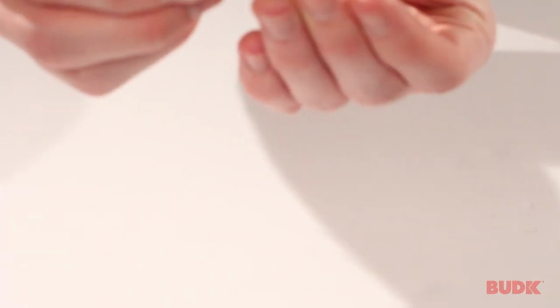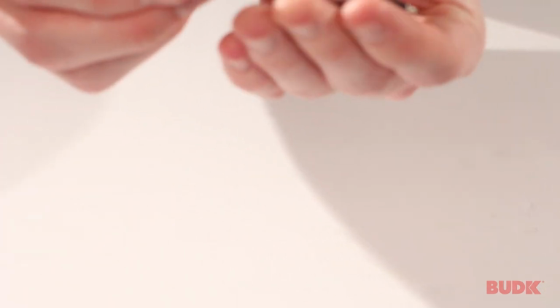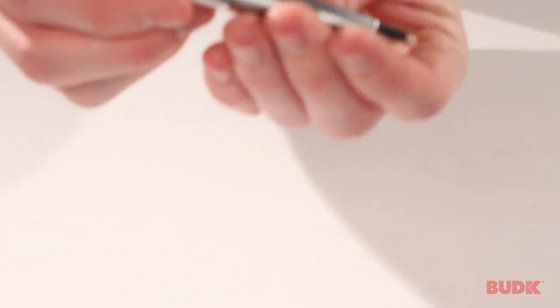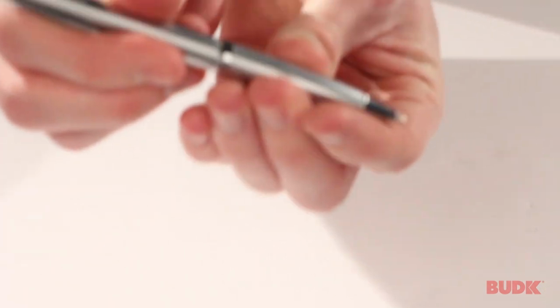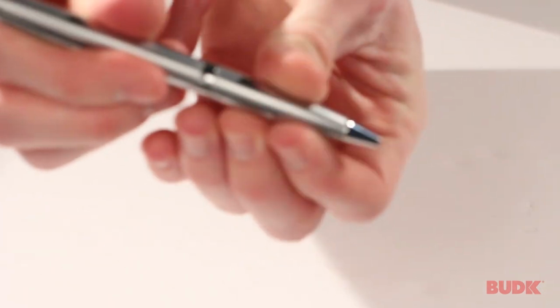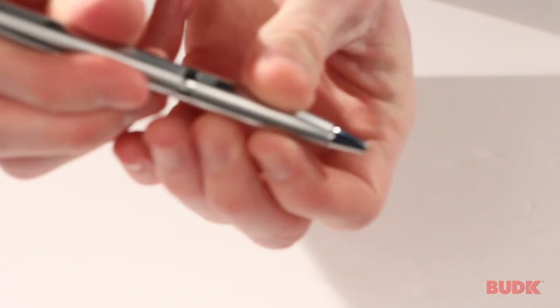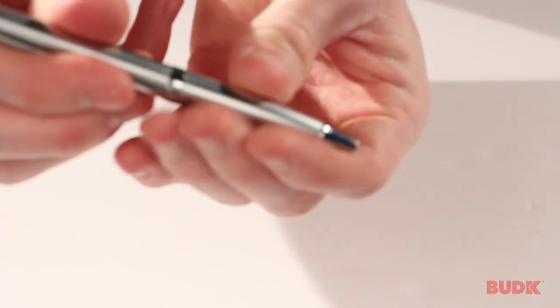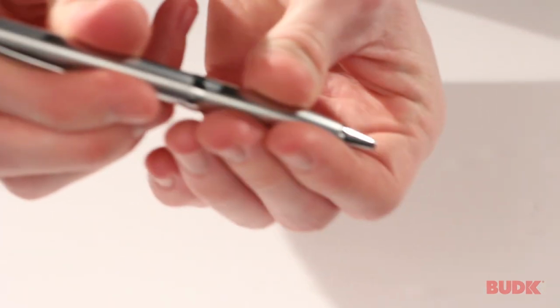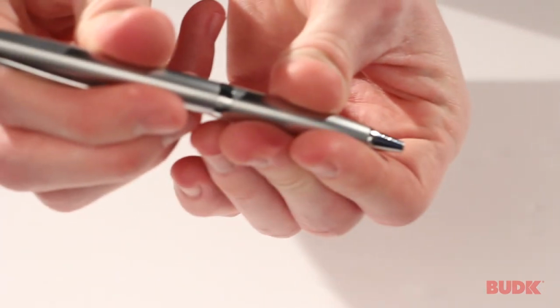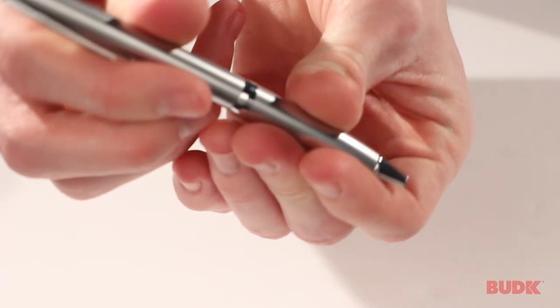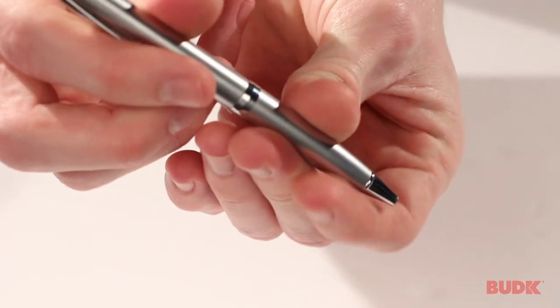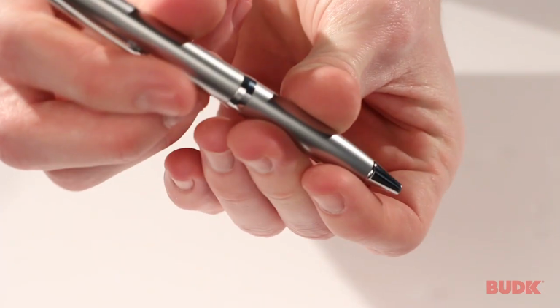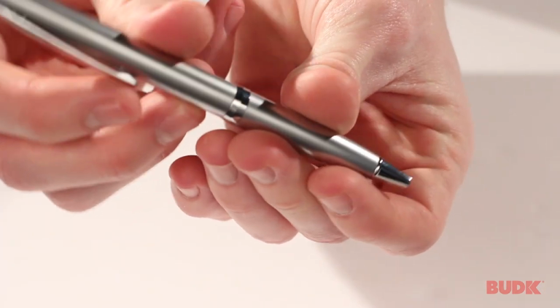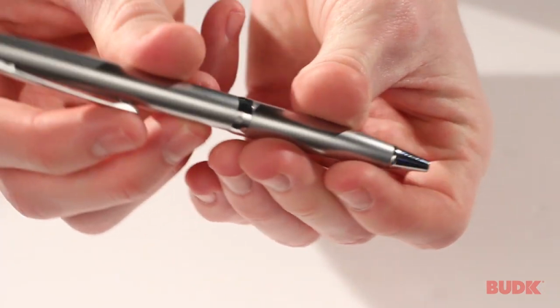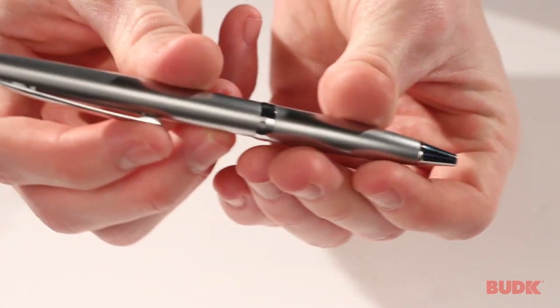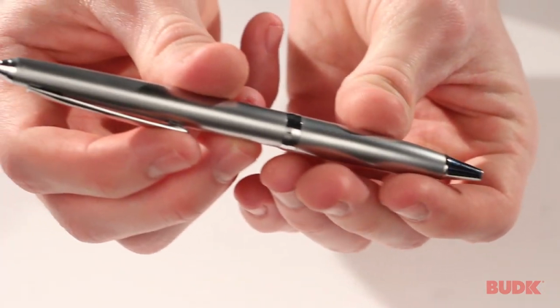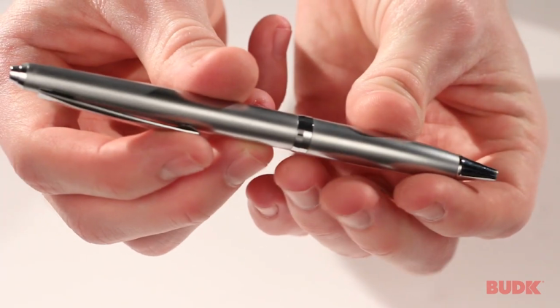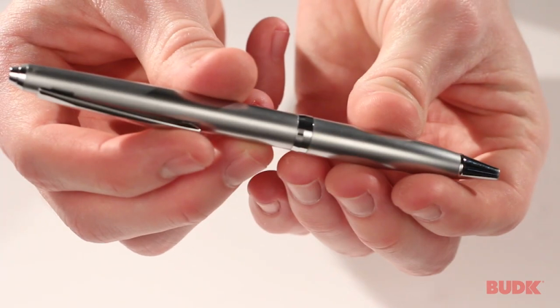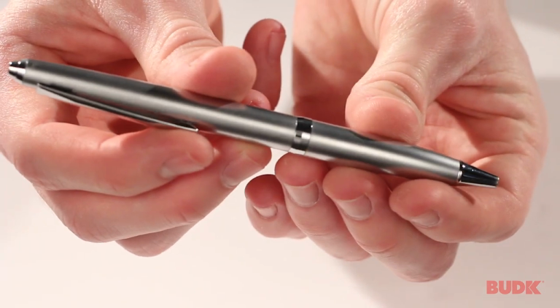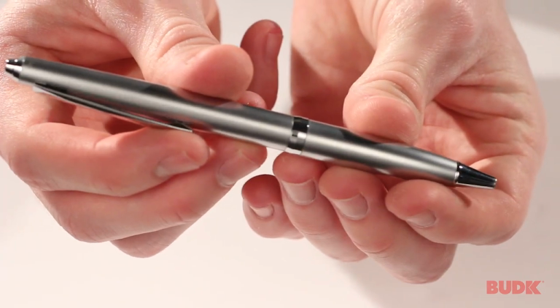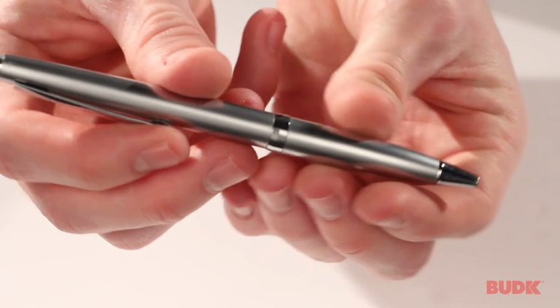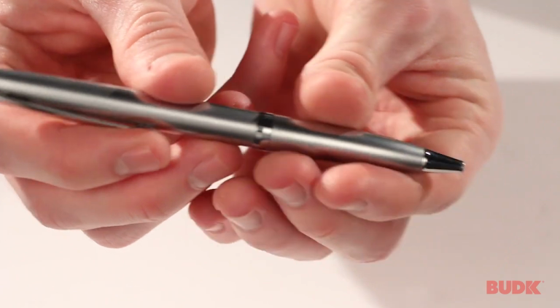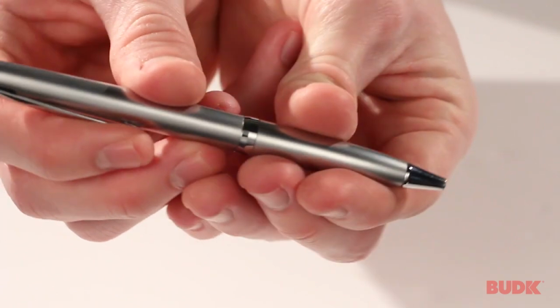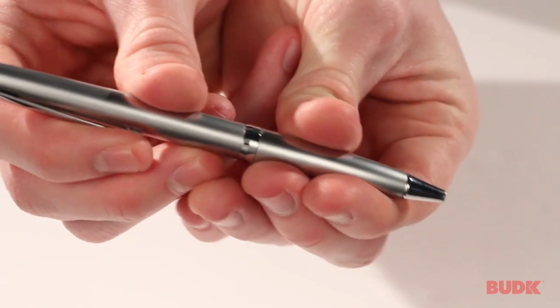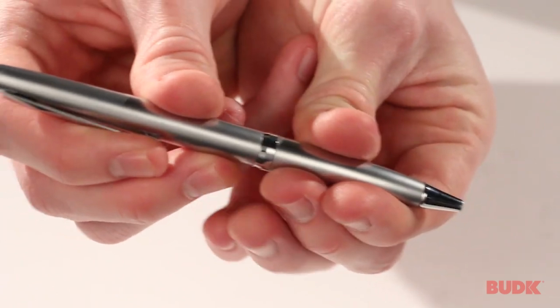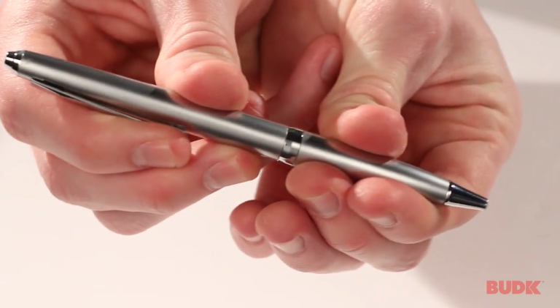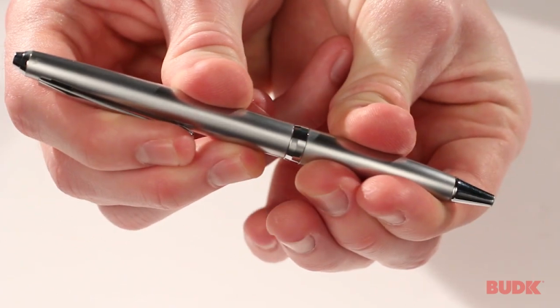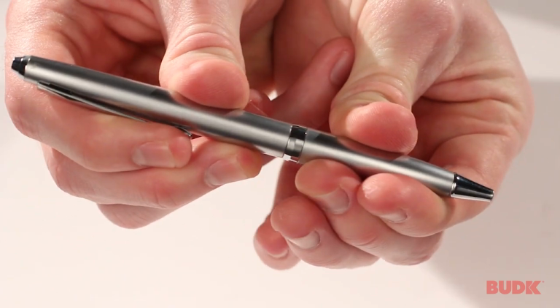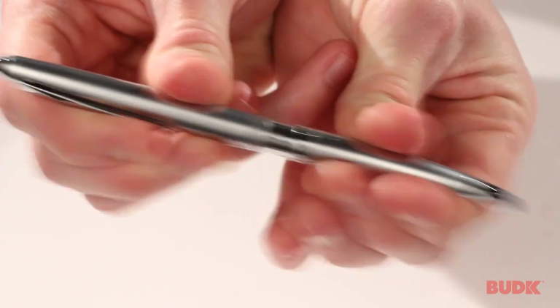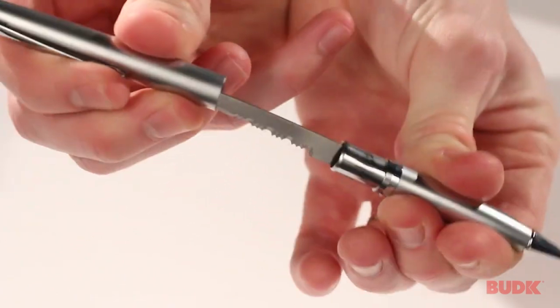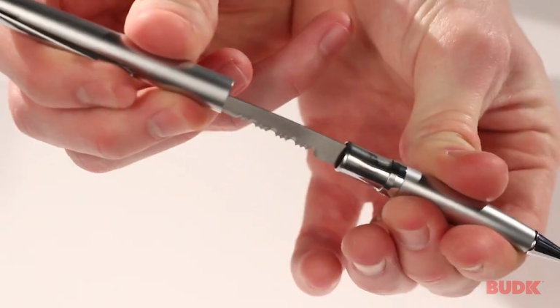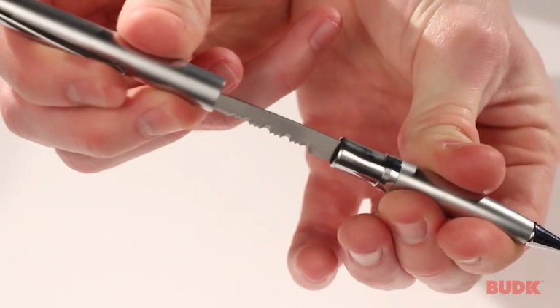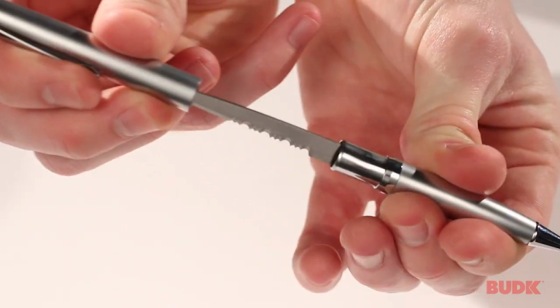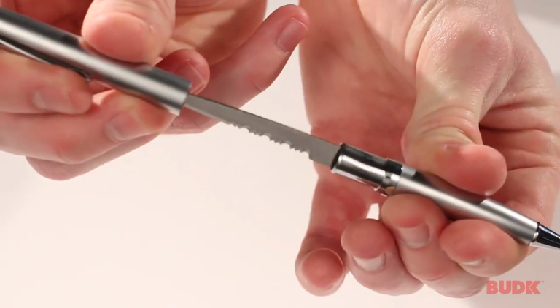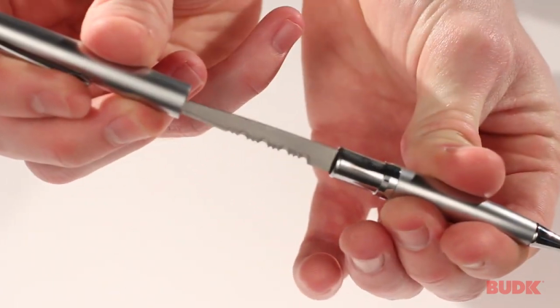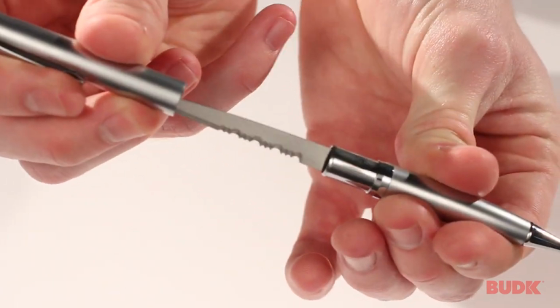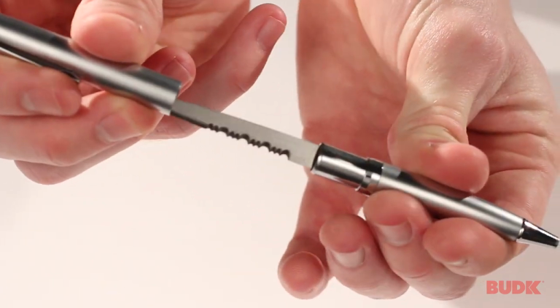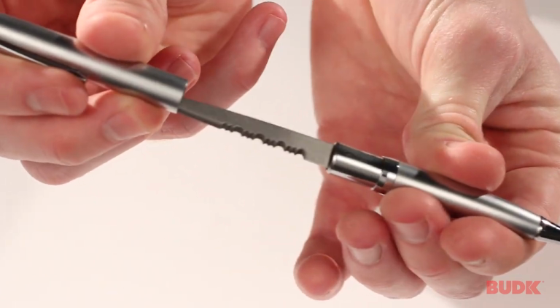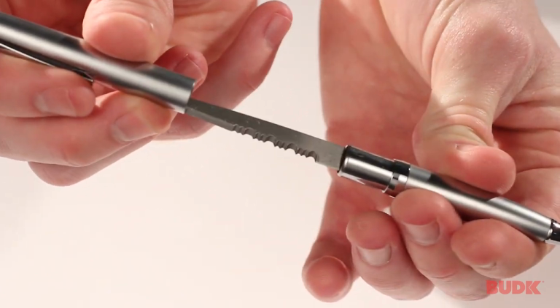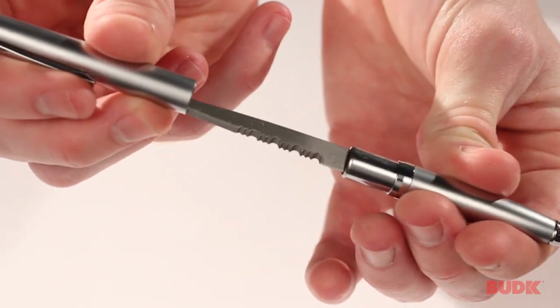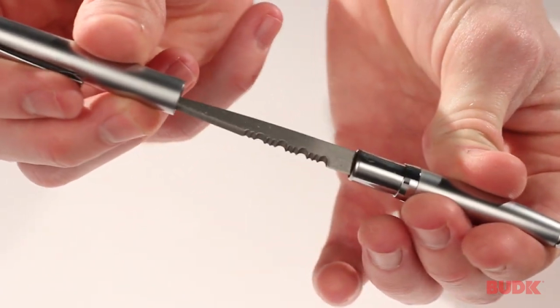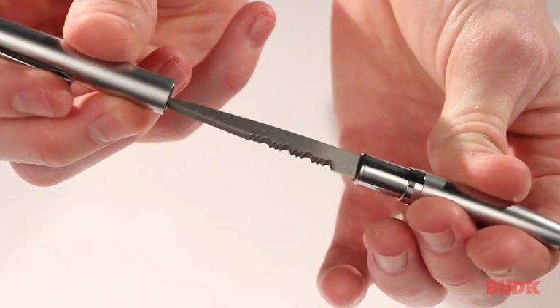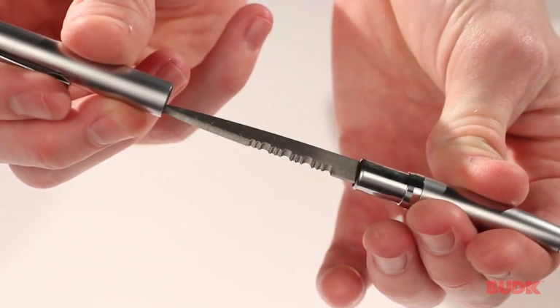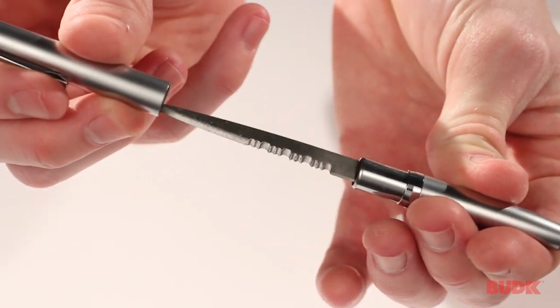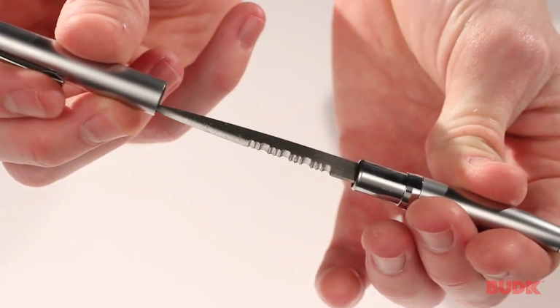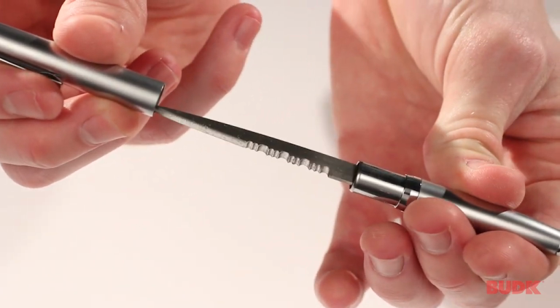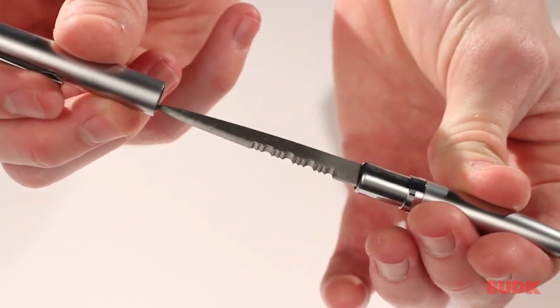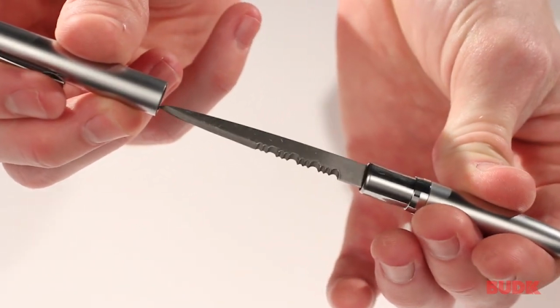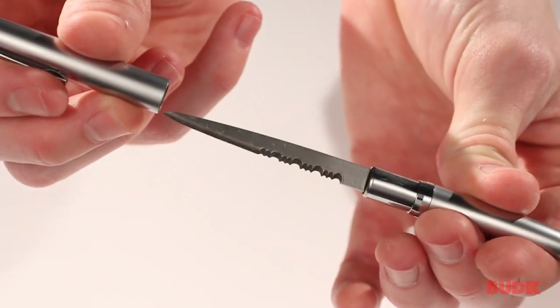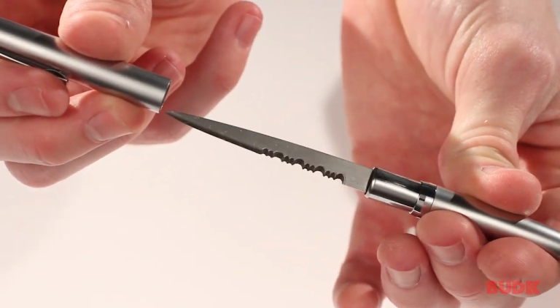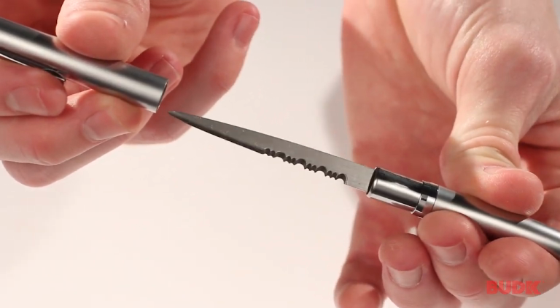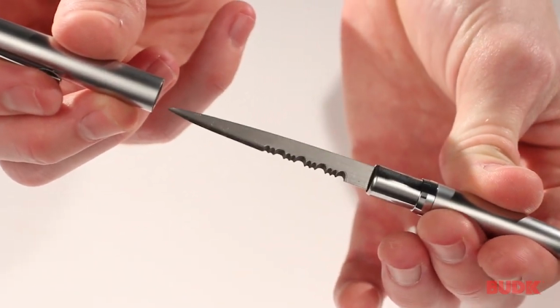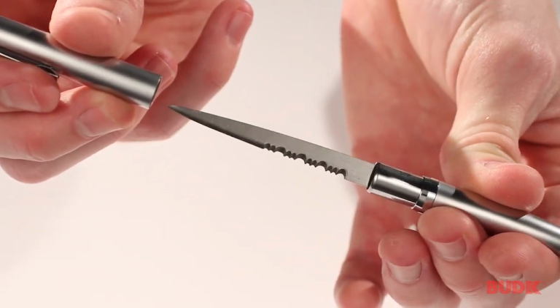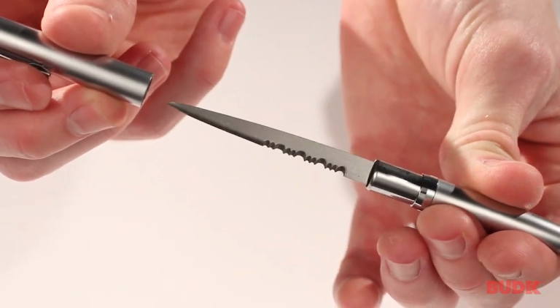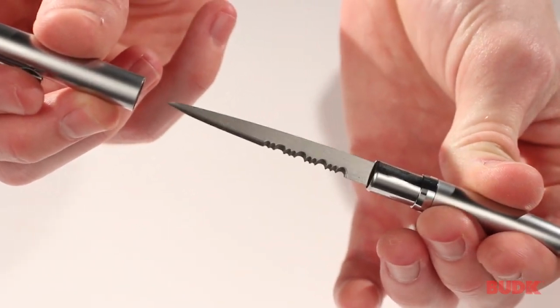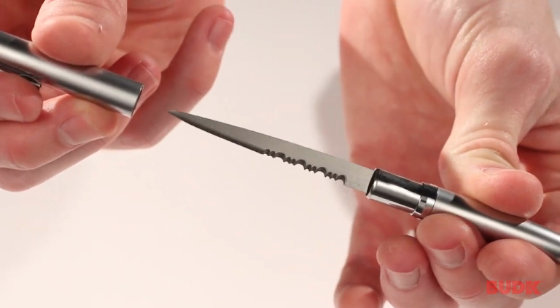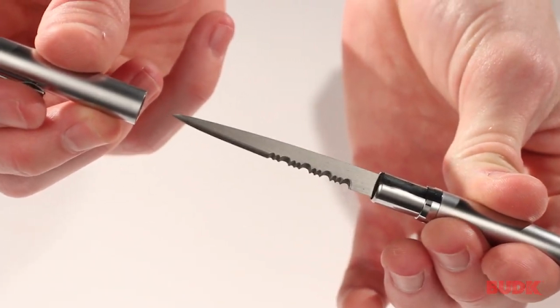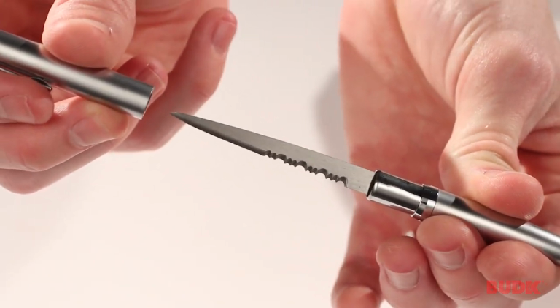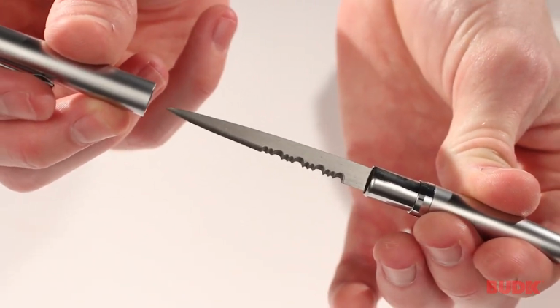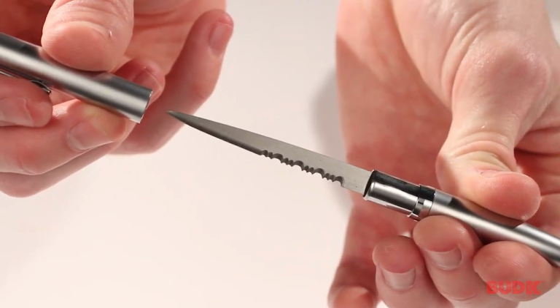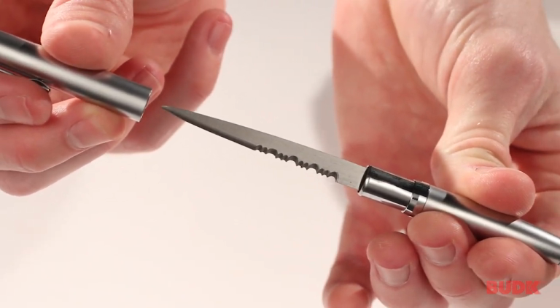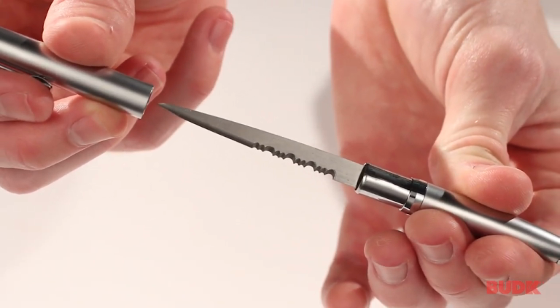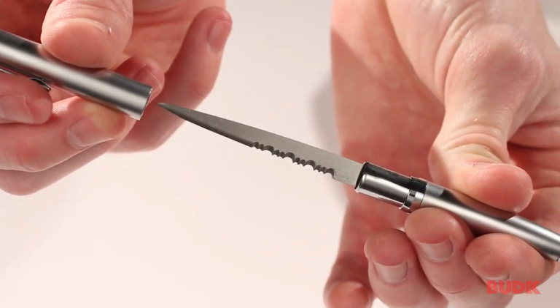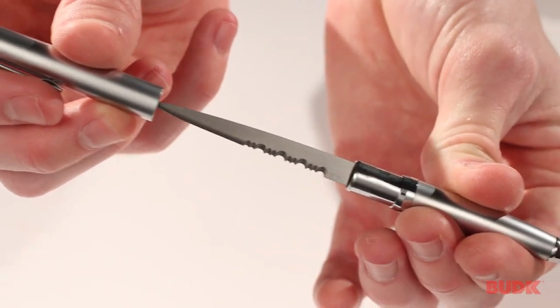The cool thing about this is it holds a nice little secret. You pull on either side of the knife and it reveals a two and a half inch serrated stainless steel blade.